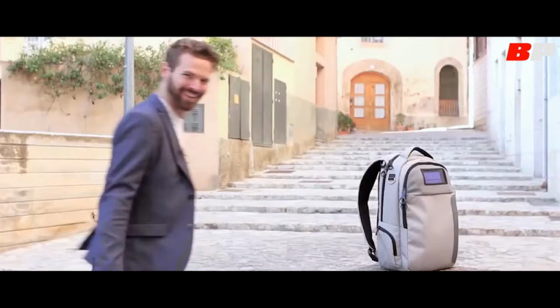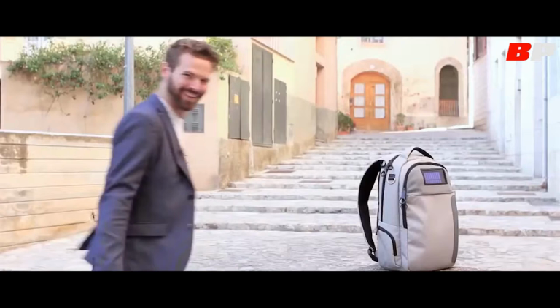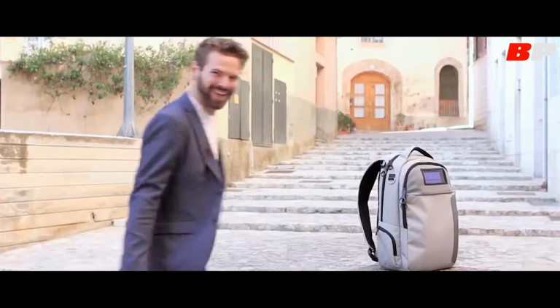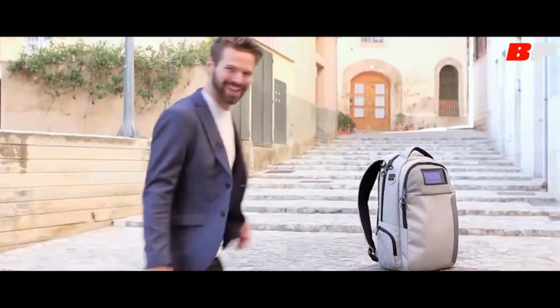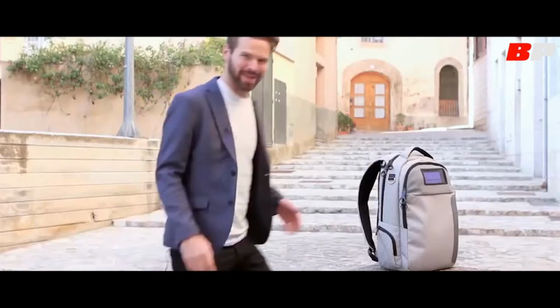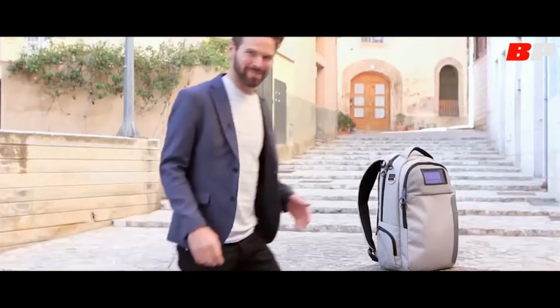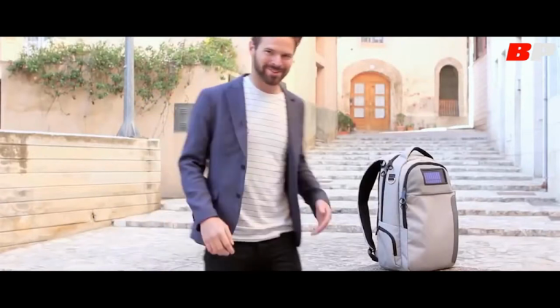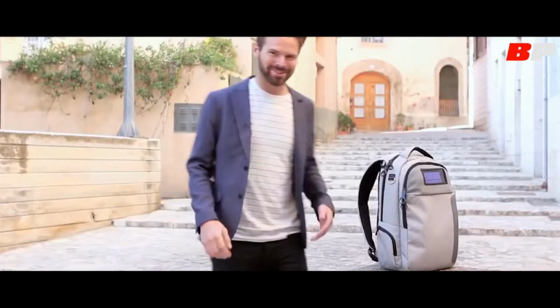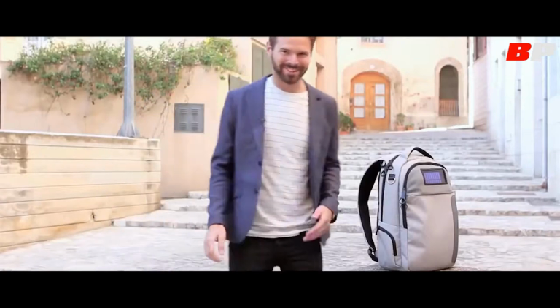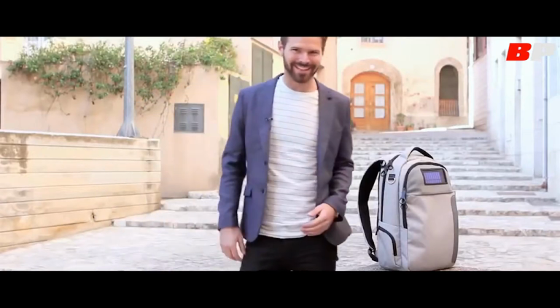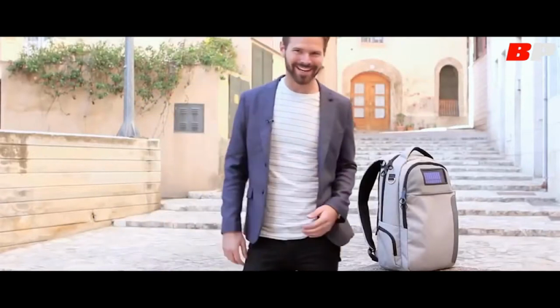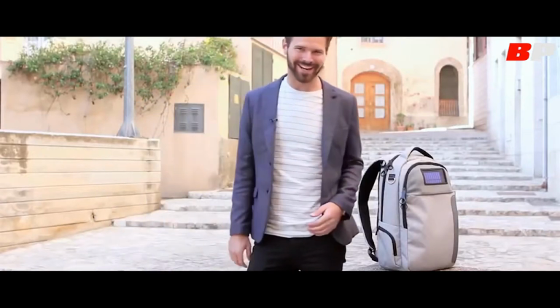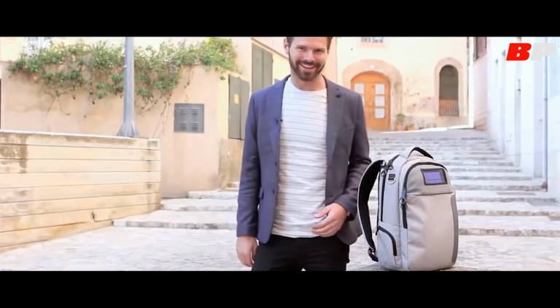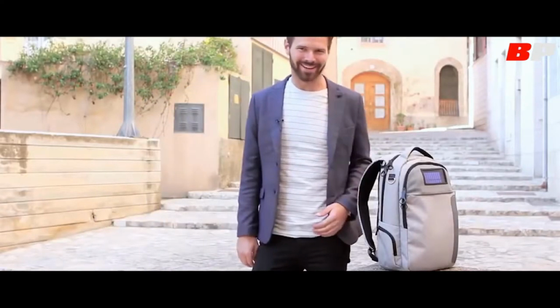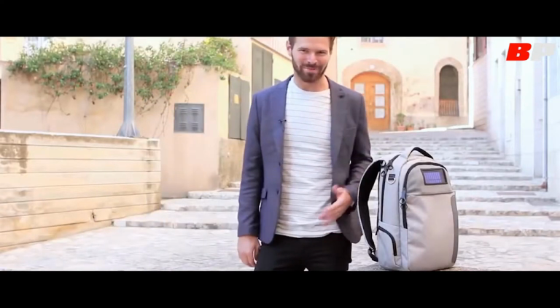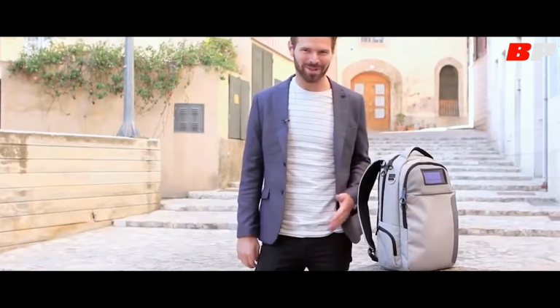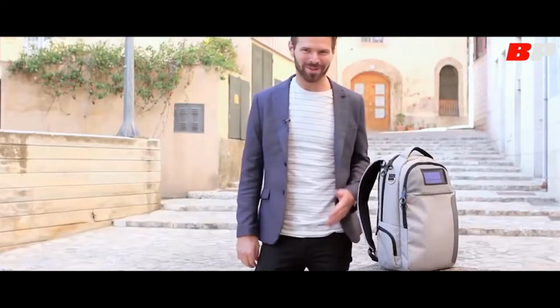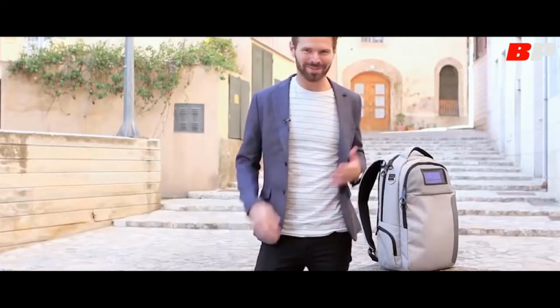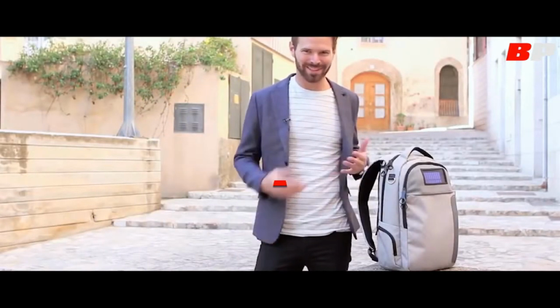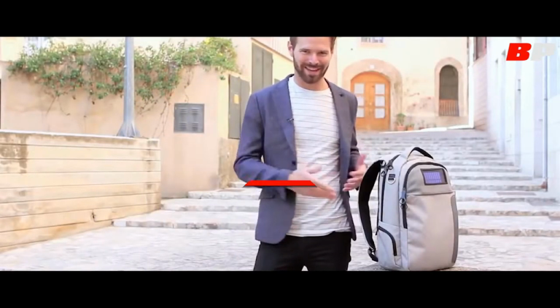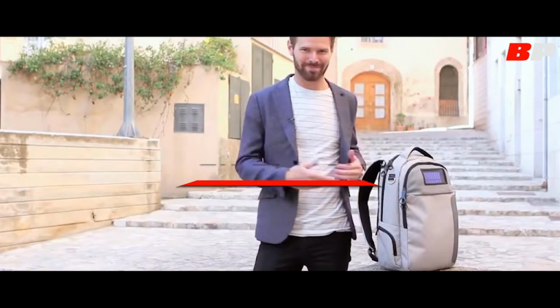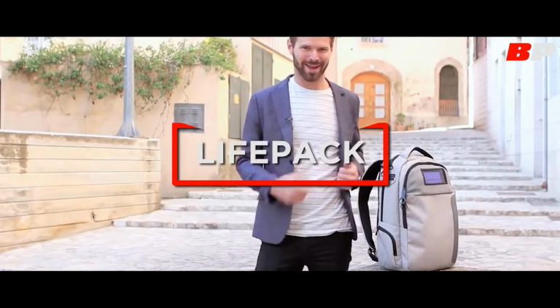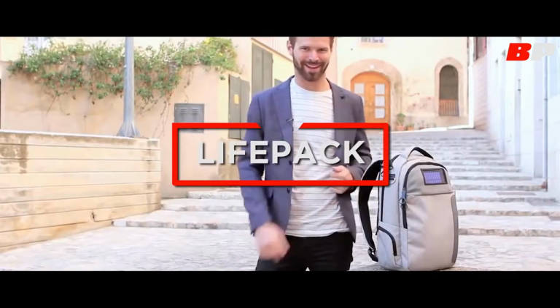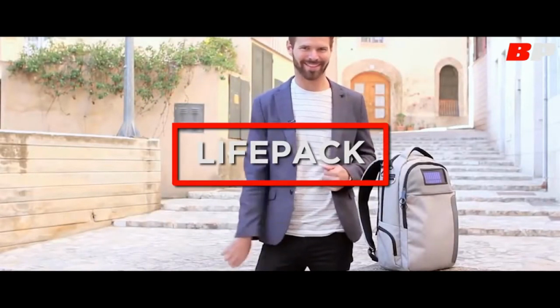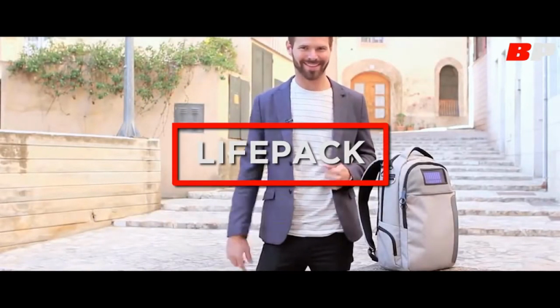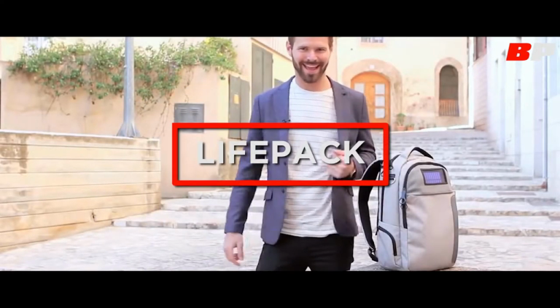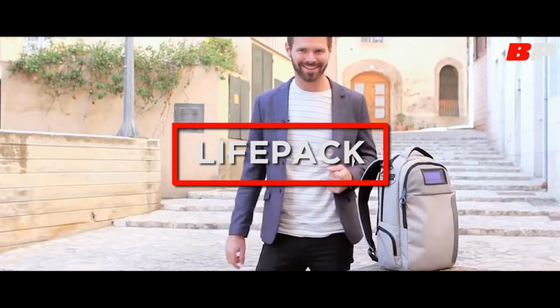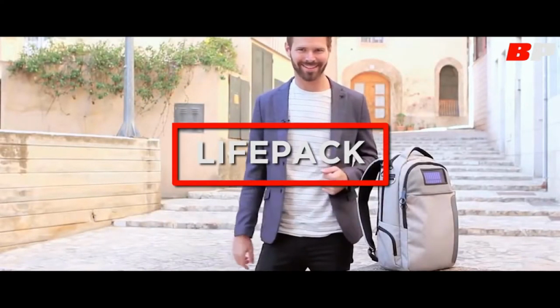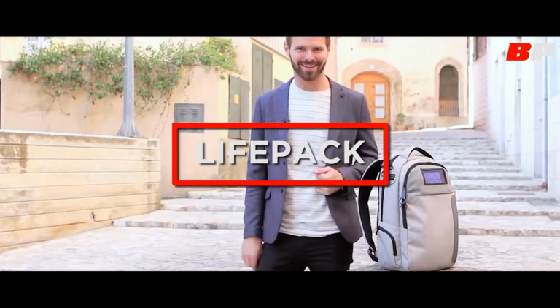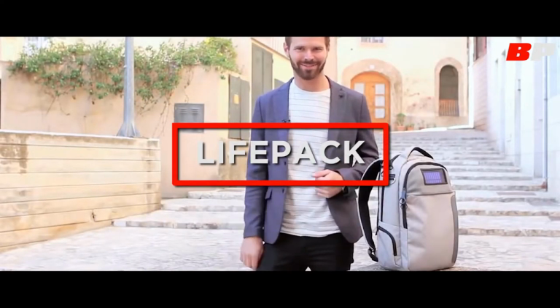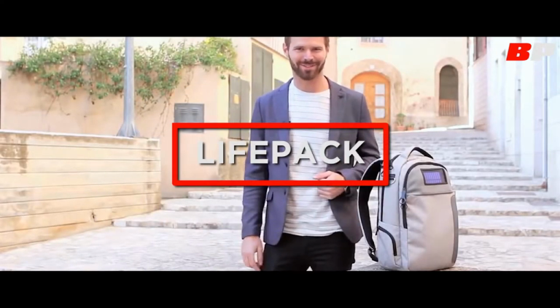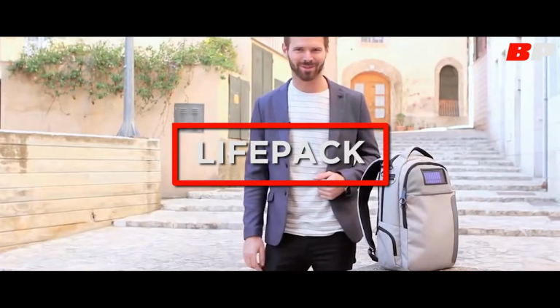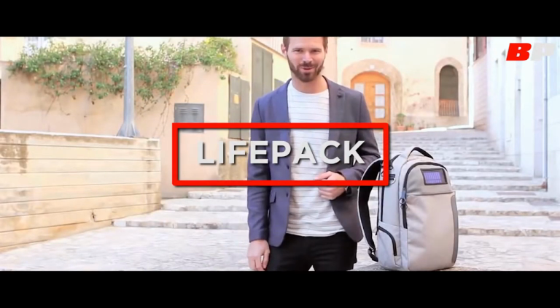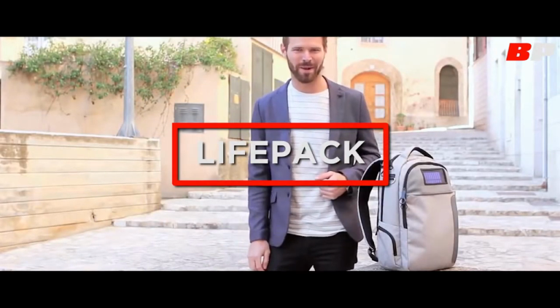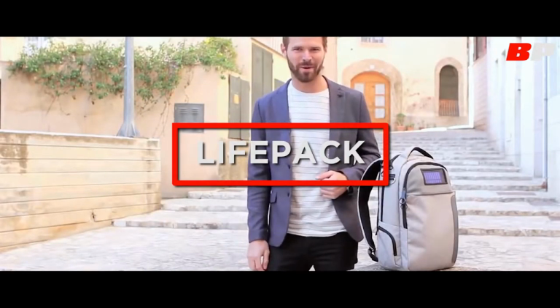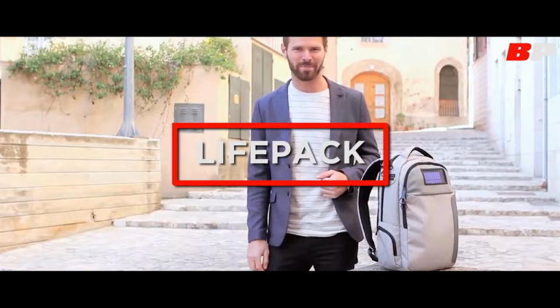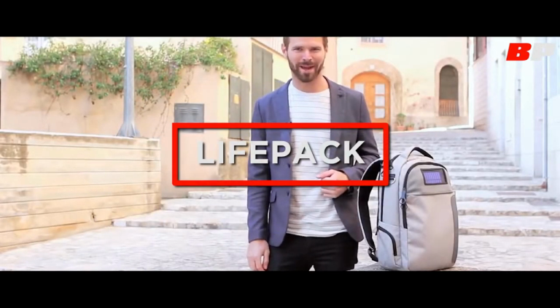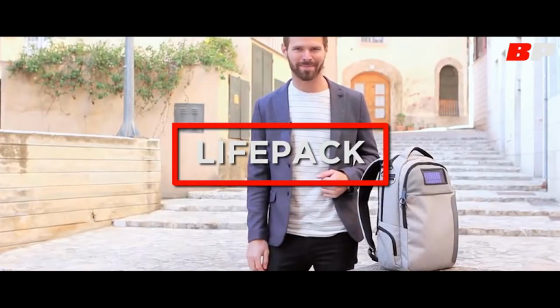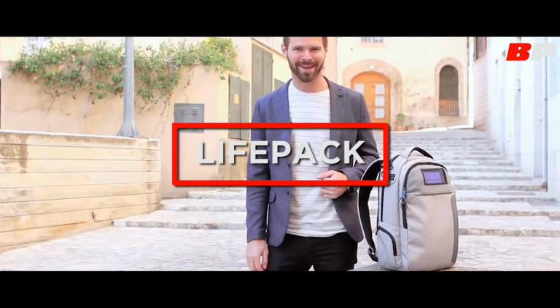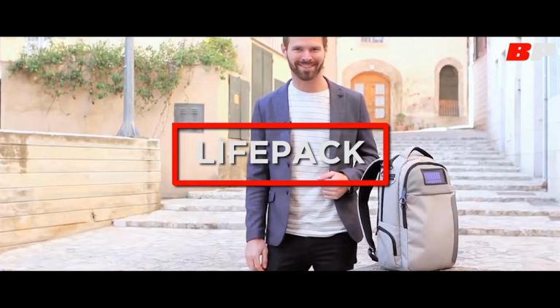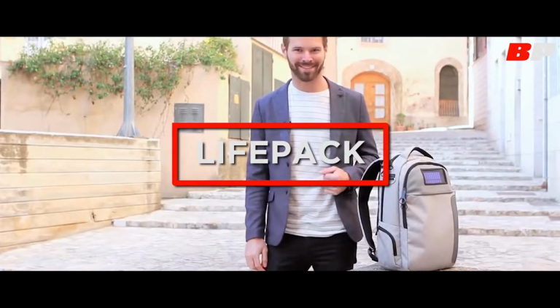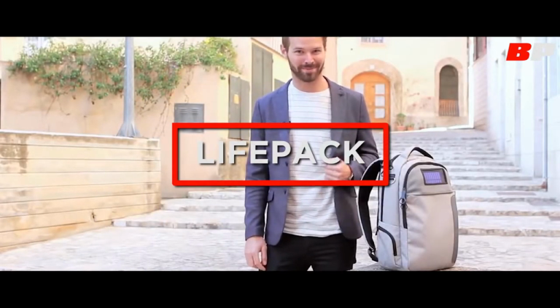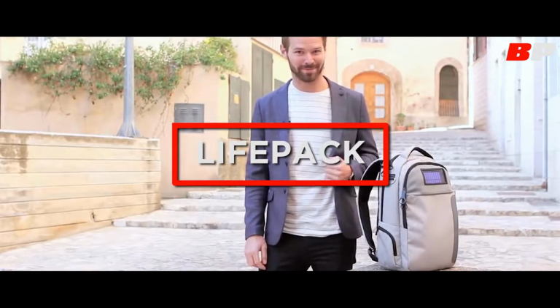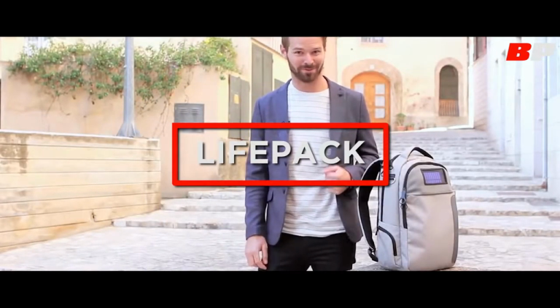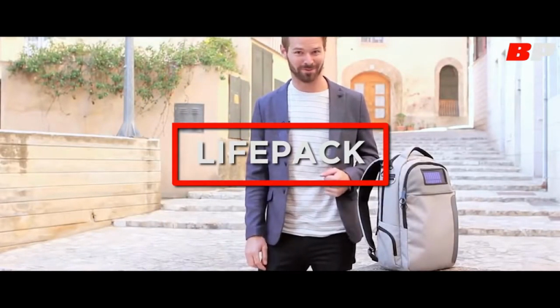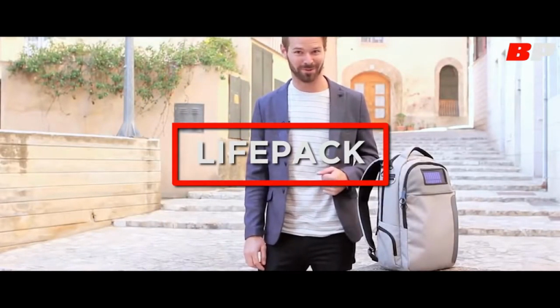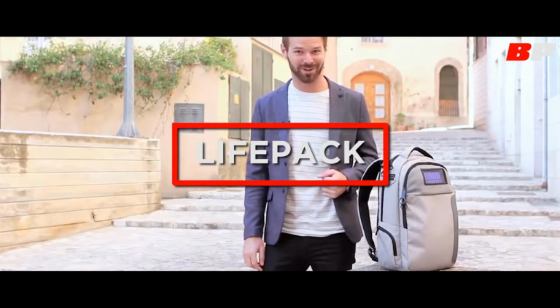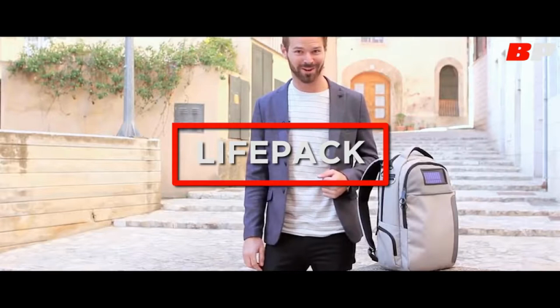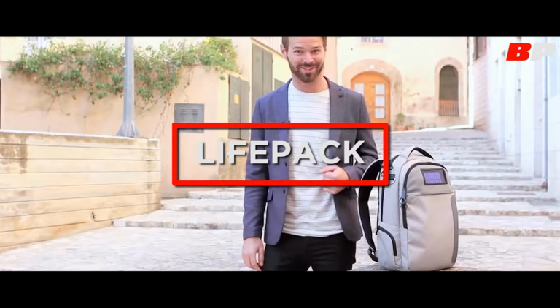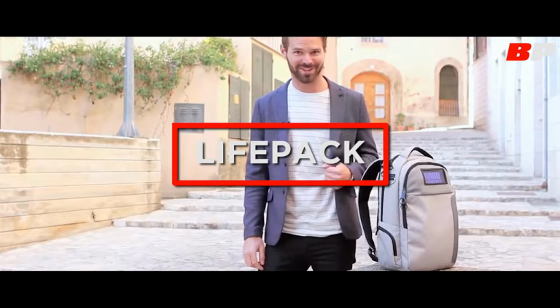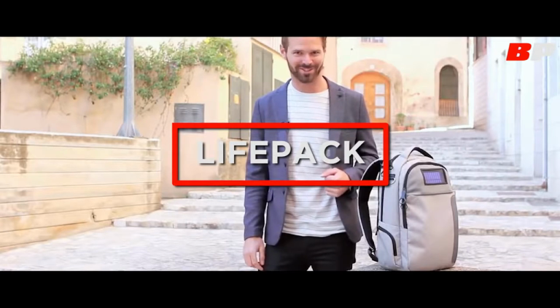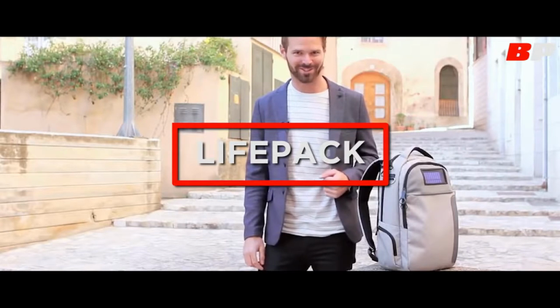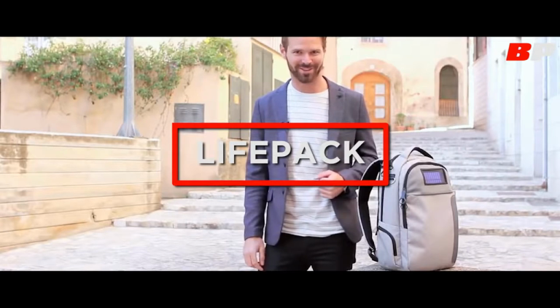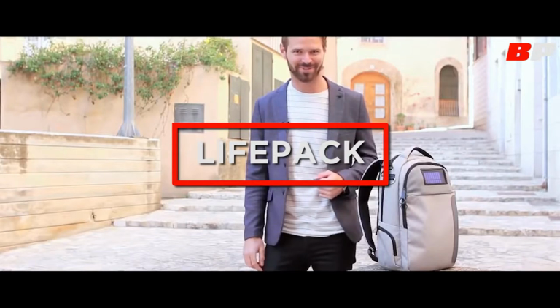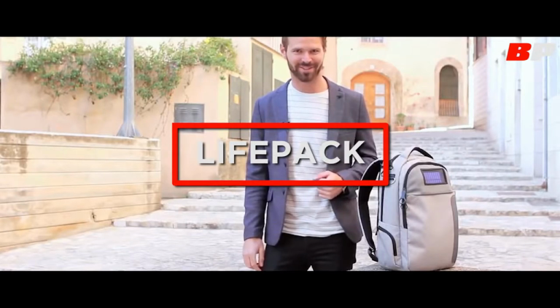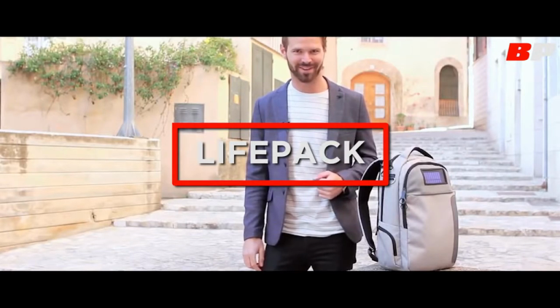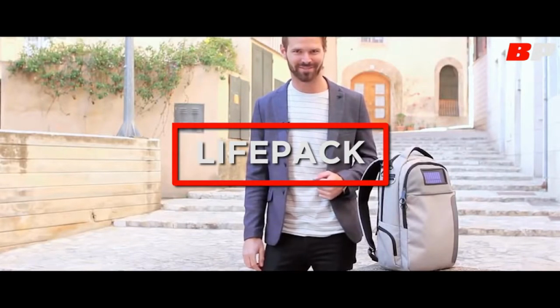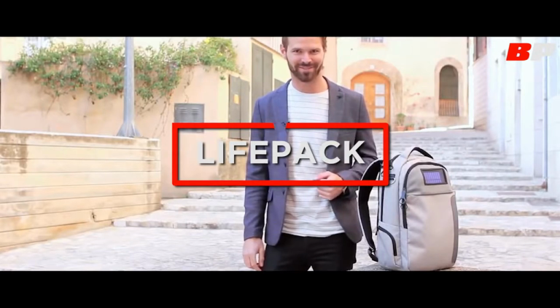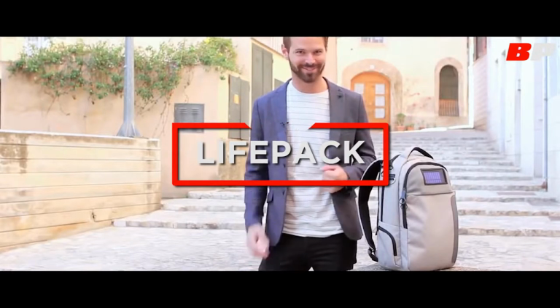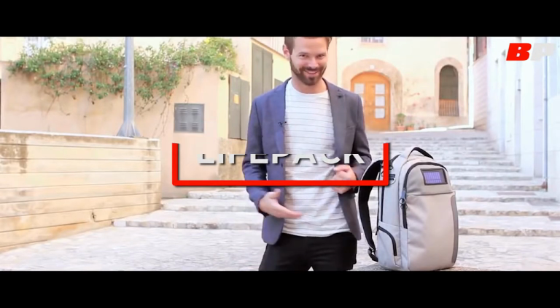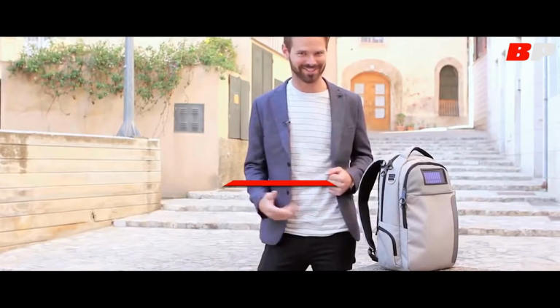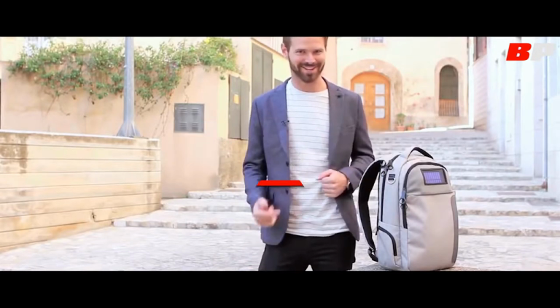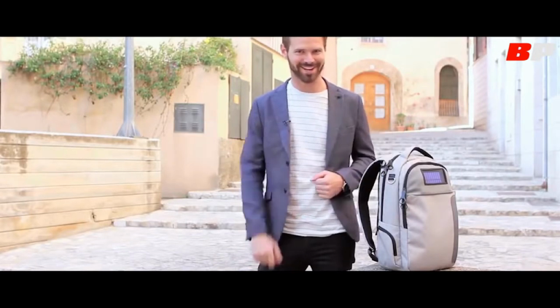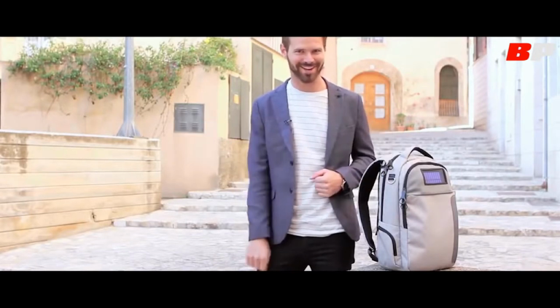Hey, I'm Adrian the Canadian, and welcome to LifePak, the anti-theft solar-powered backpack that keeps your phone charged and your stuff safe. Let's check it out!